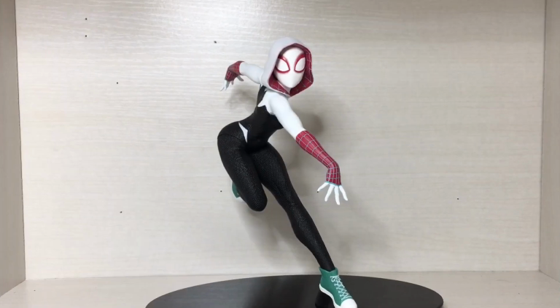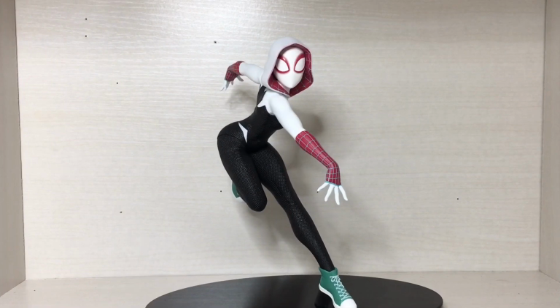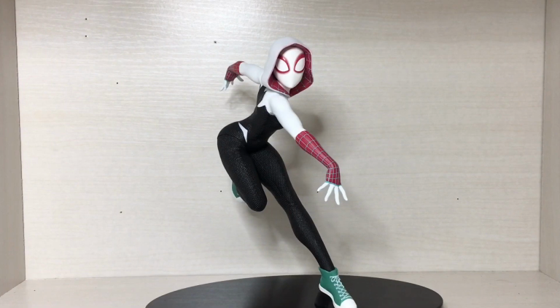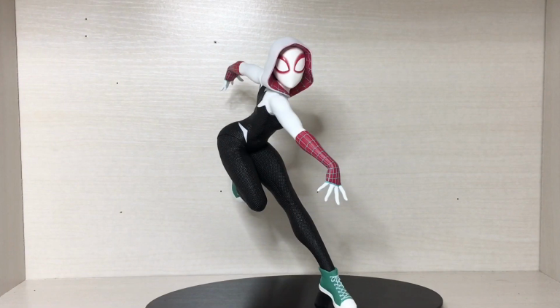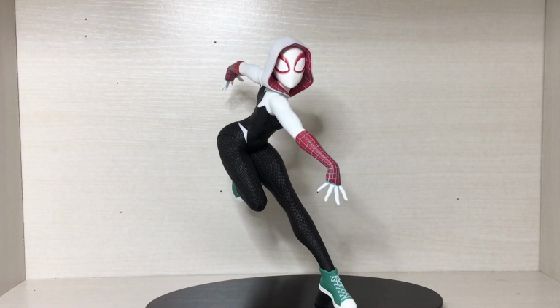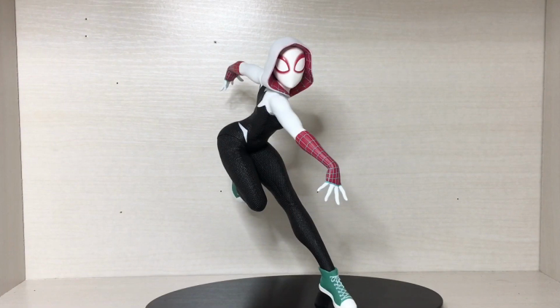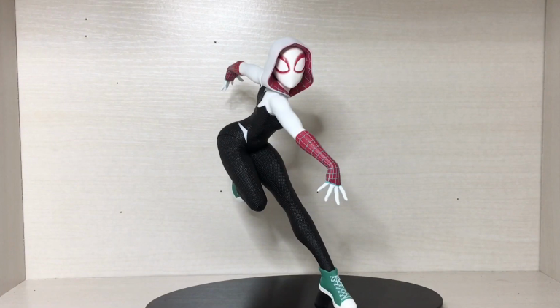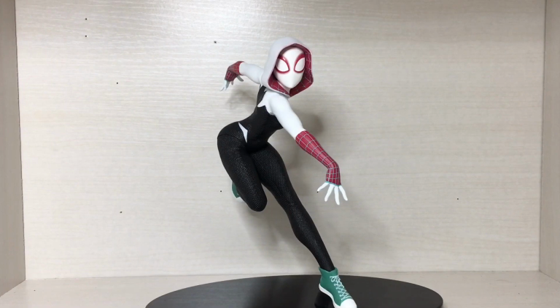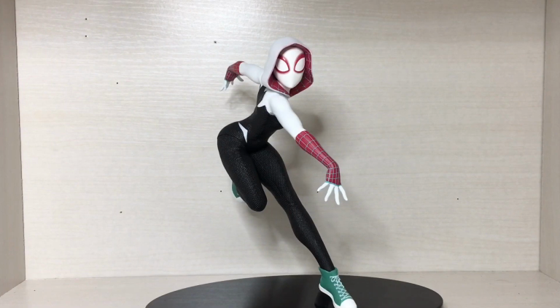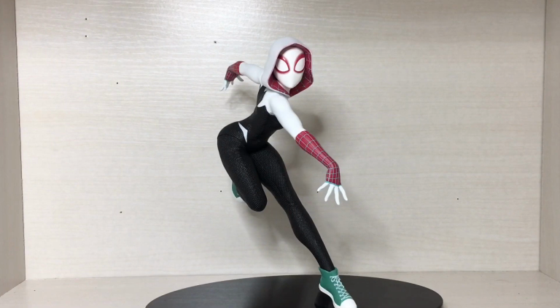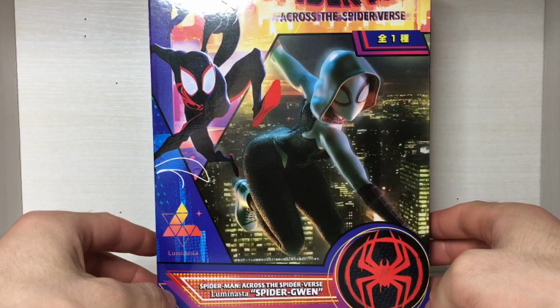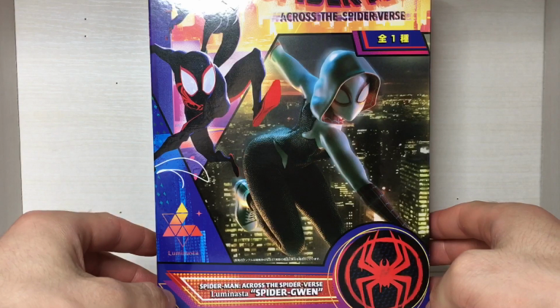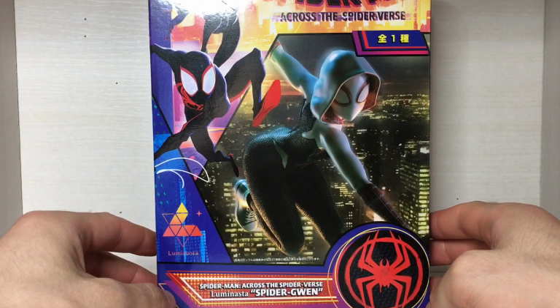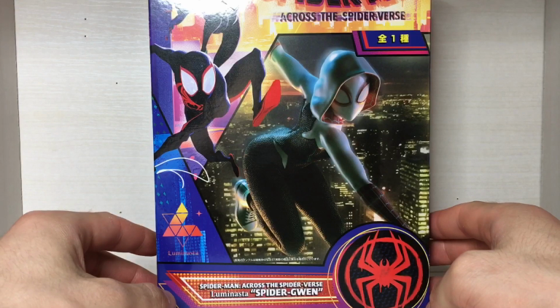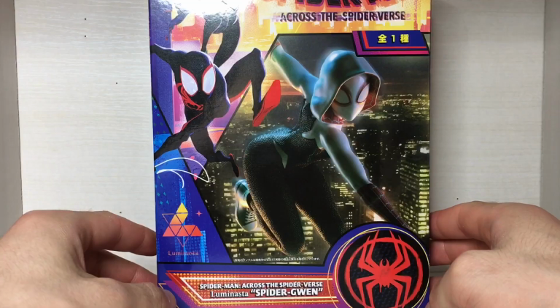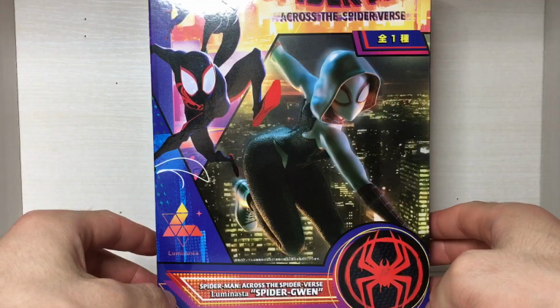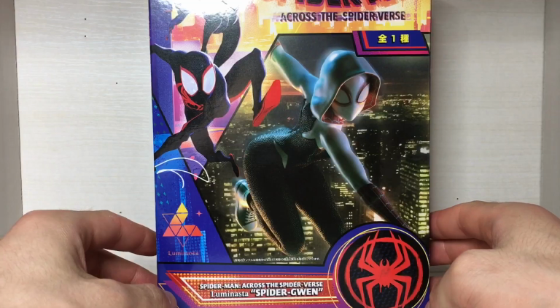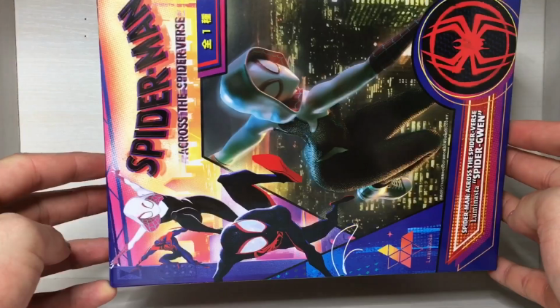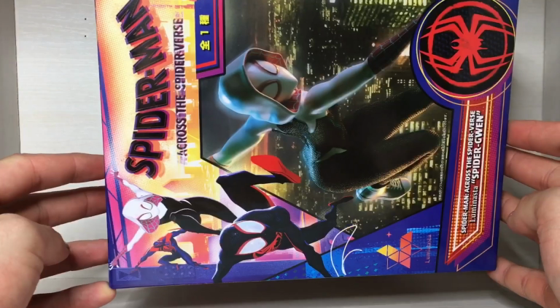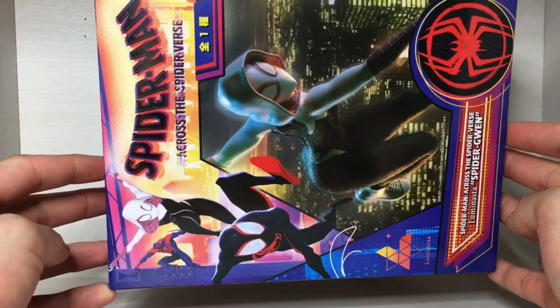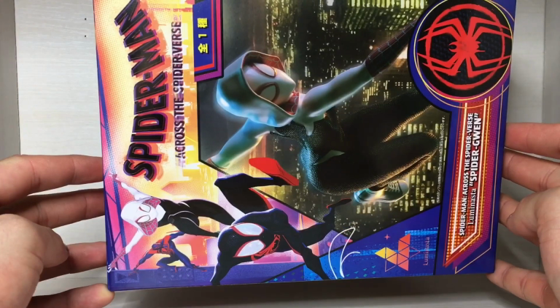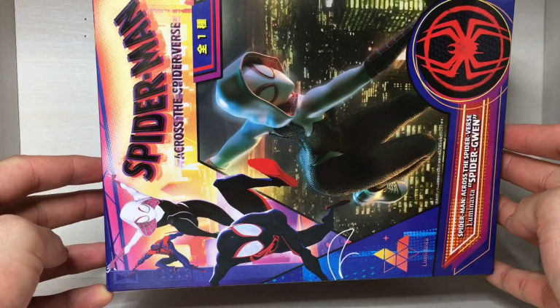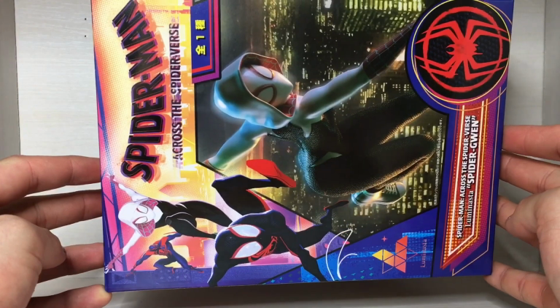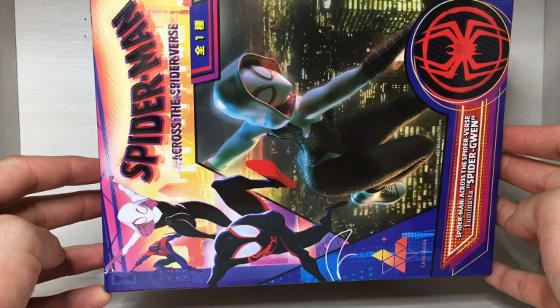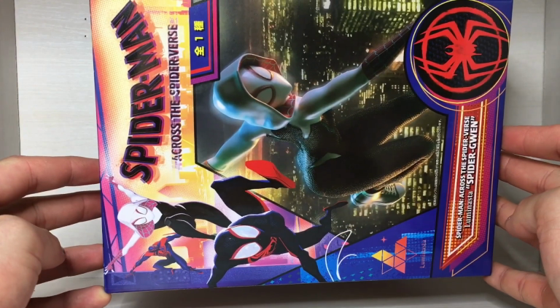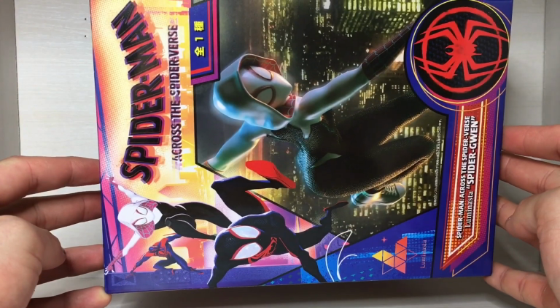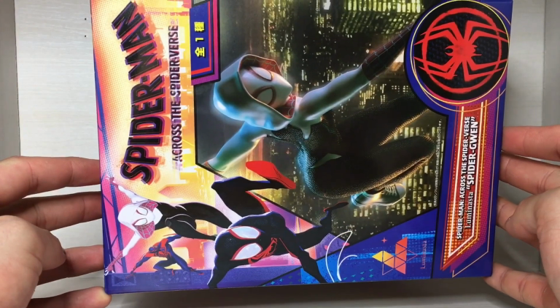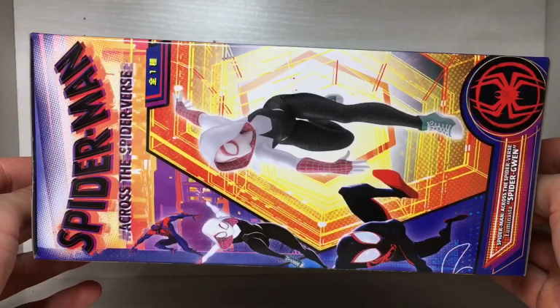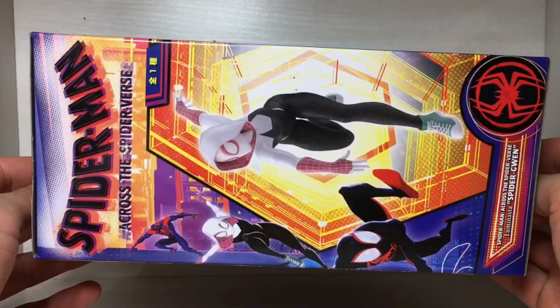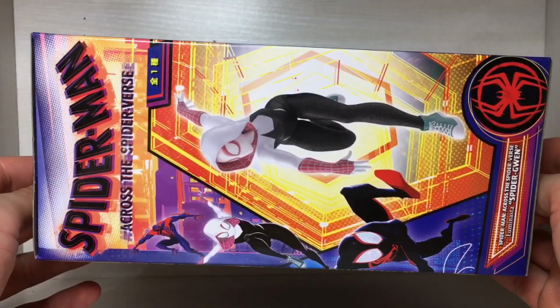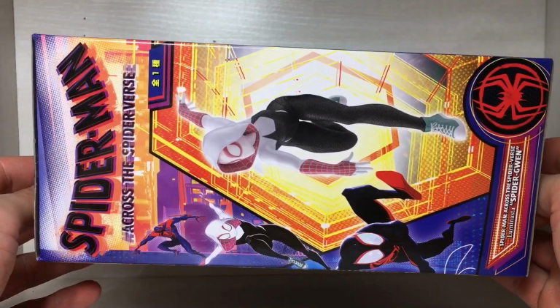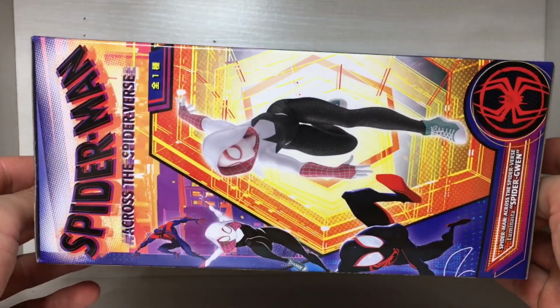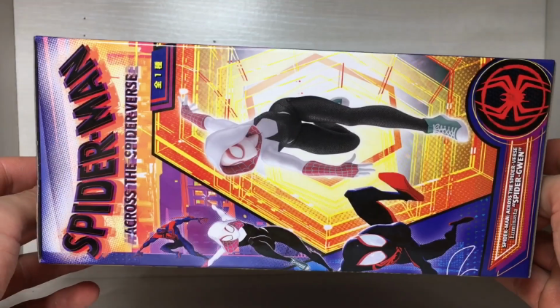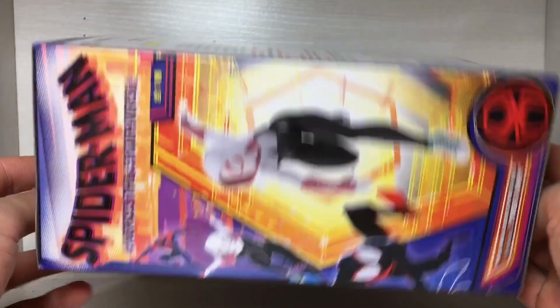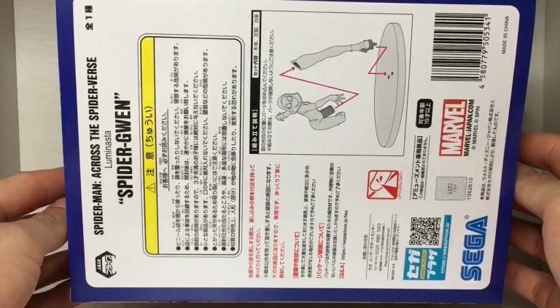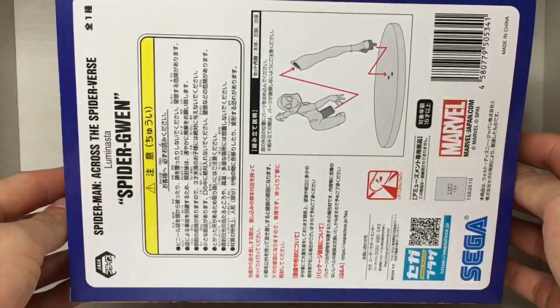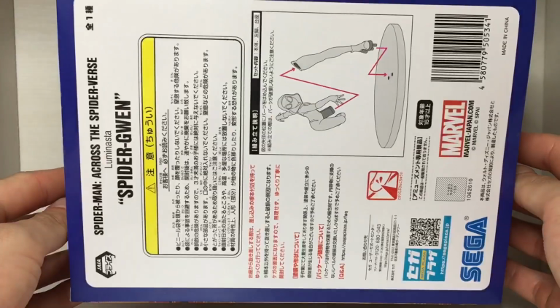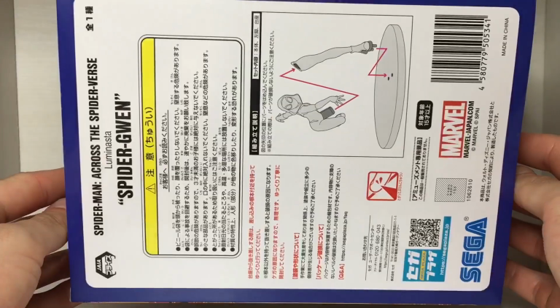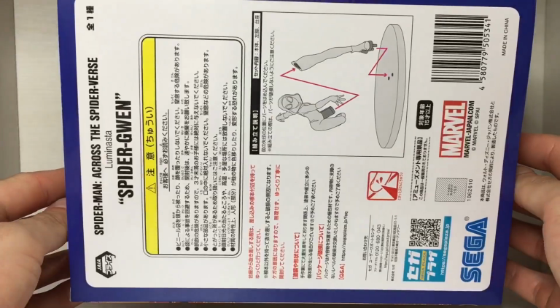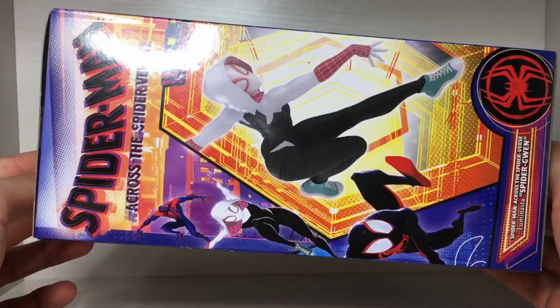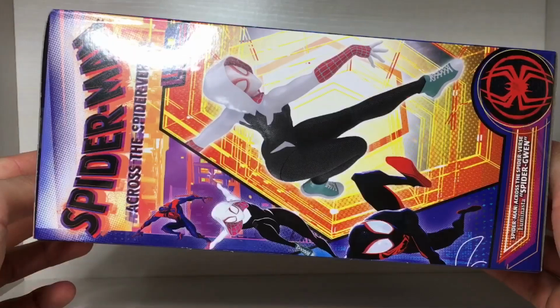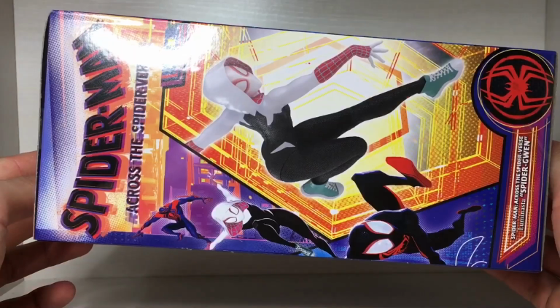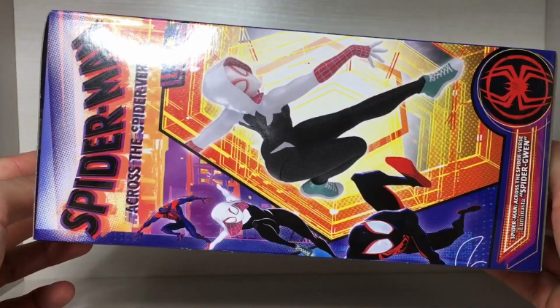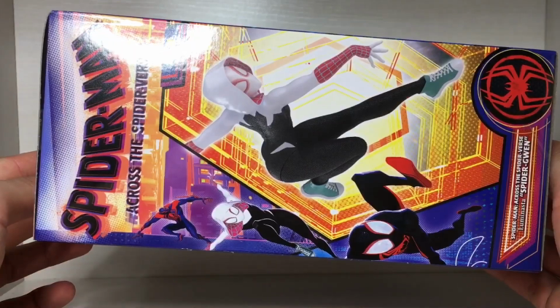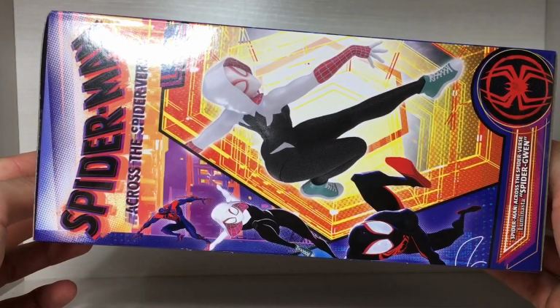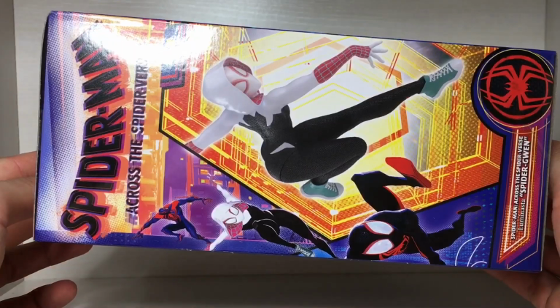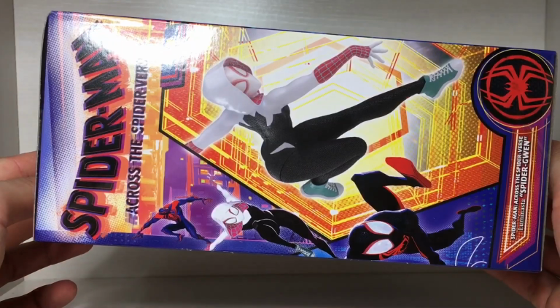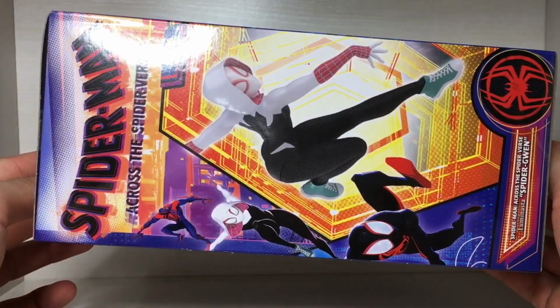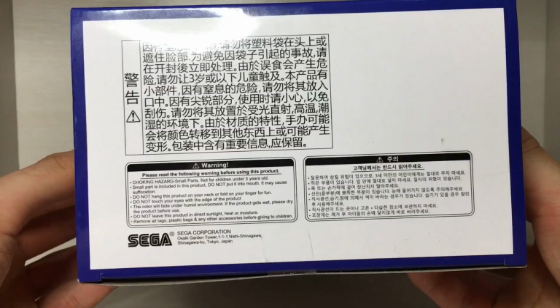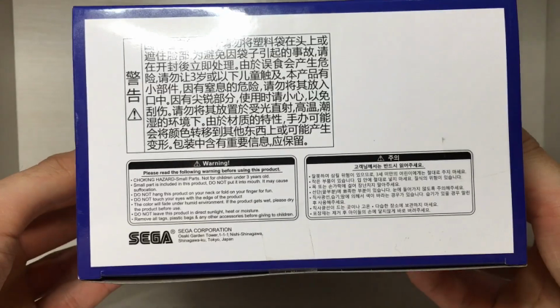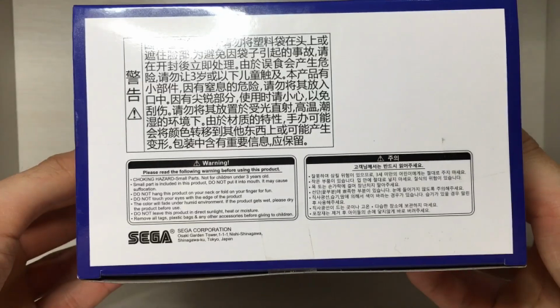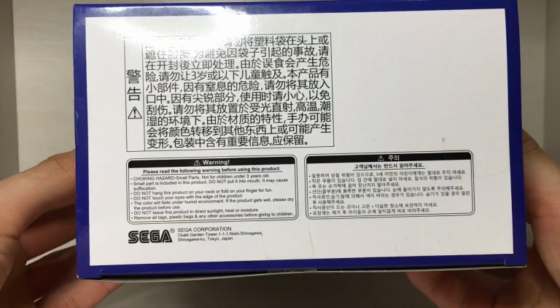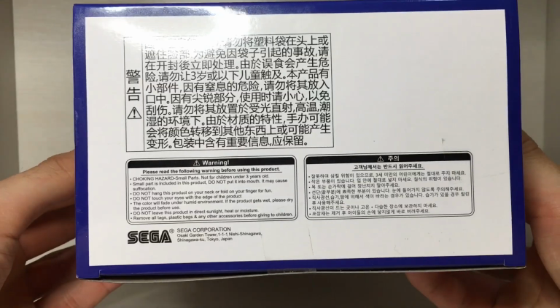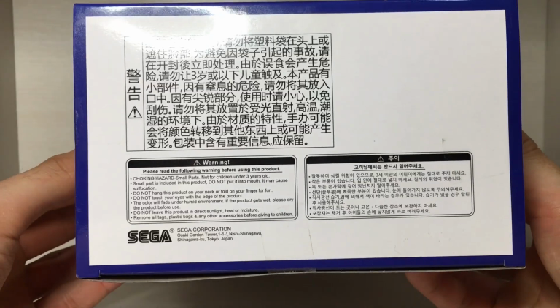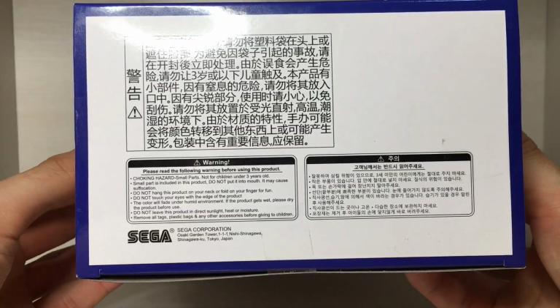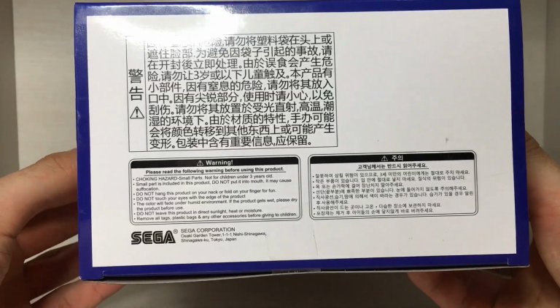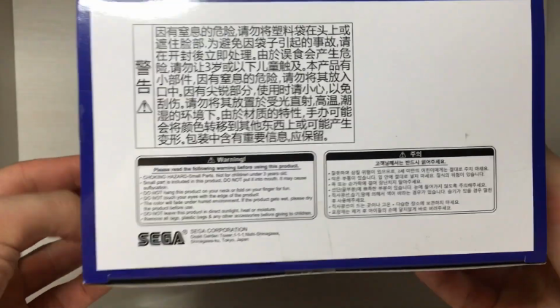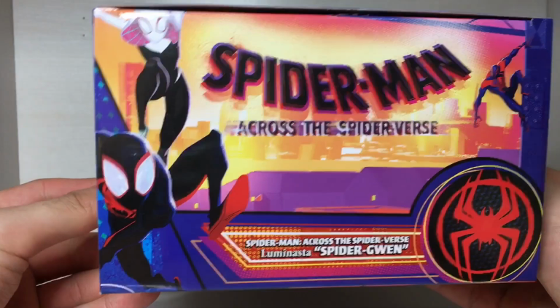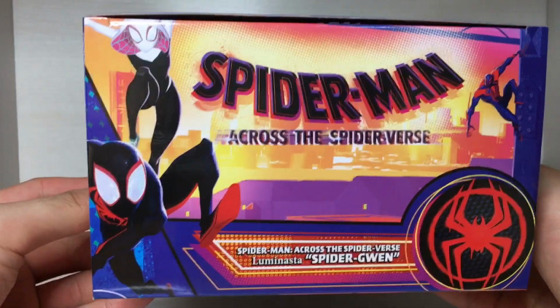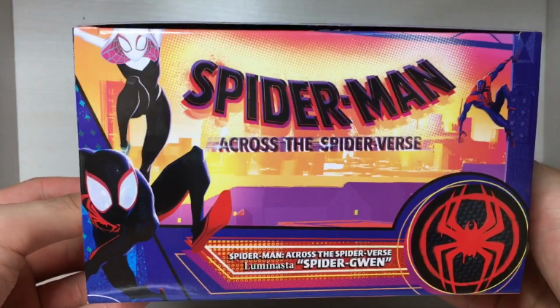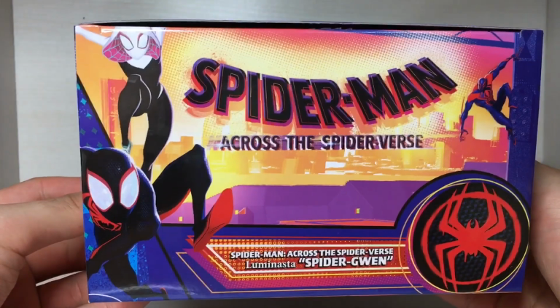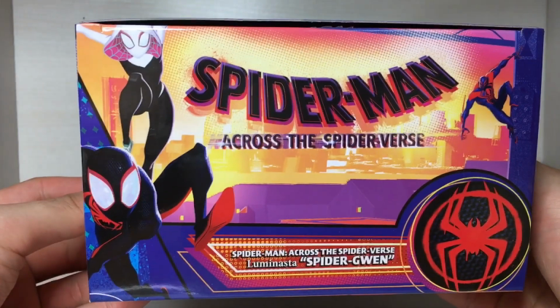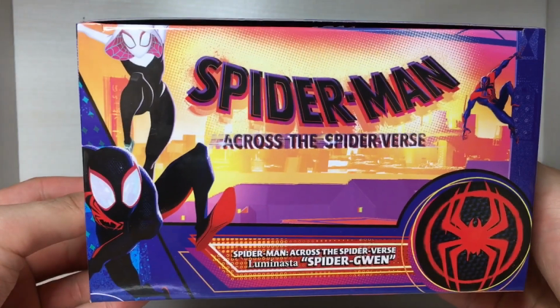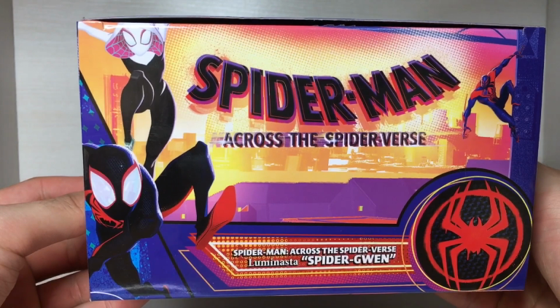Let's take a closer look at the box. Here we have the front. There's a better look at the front. Side, back, other side, the bottom, and the top.